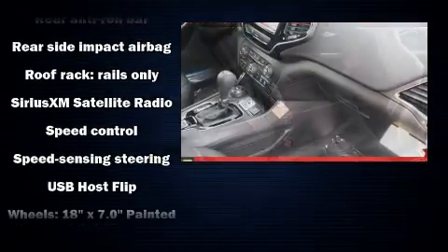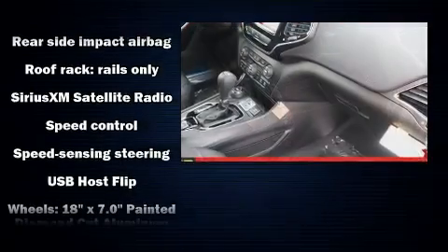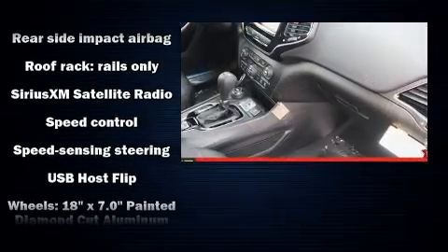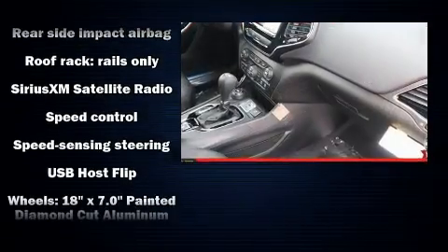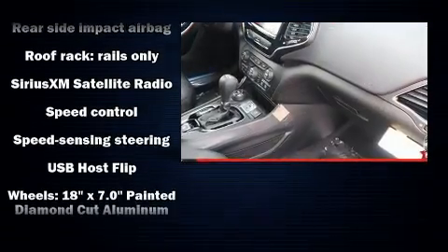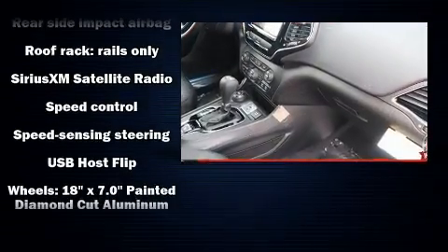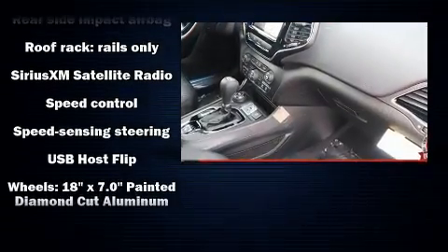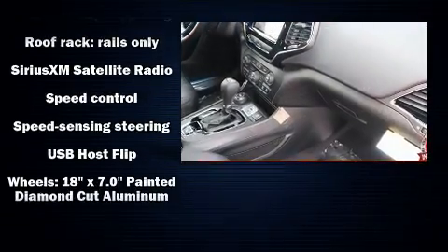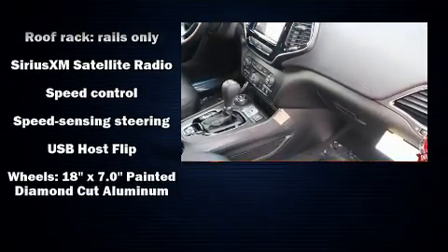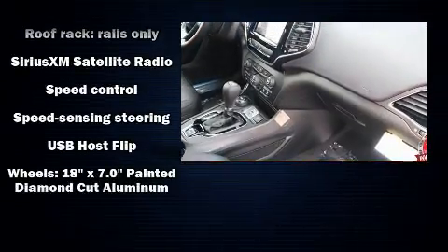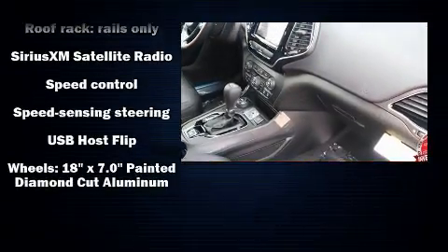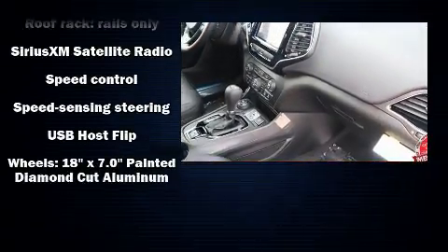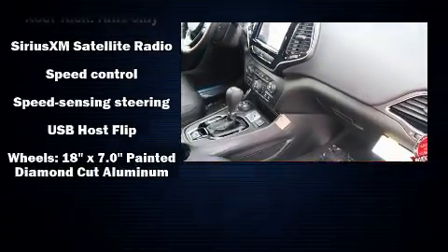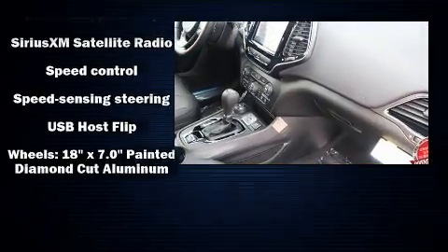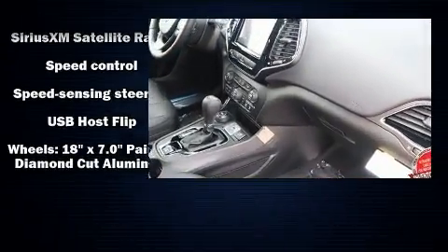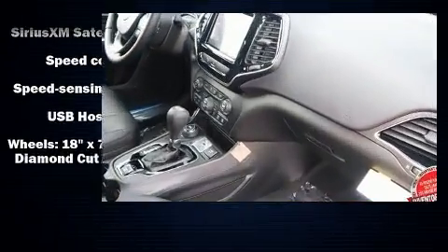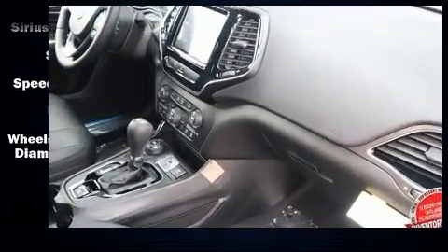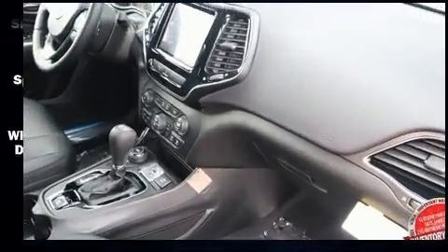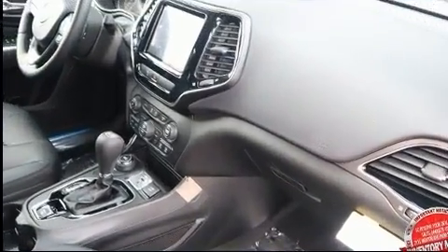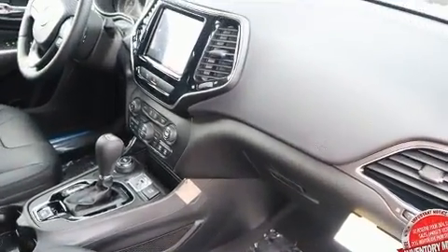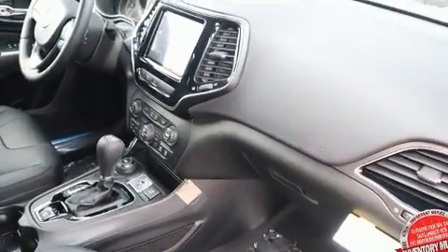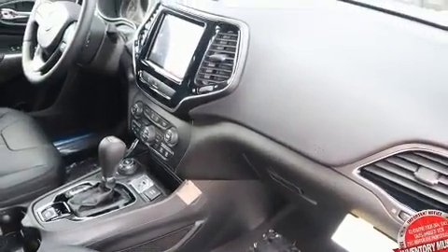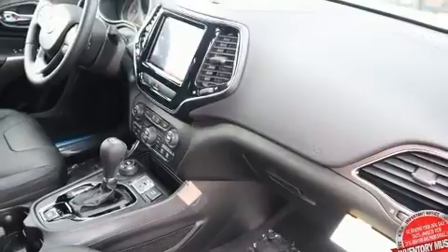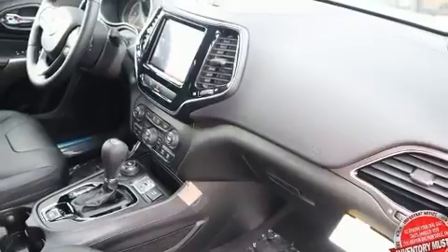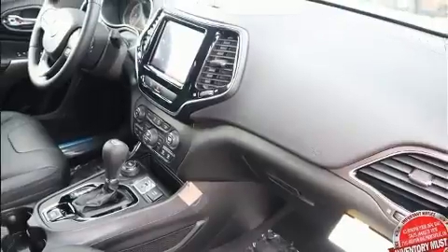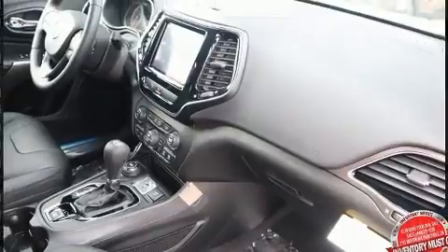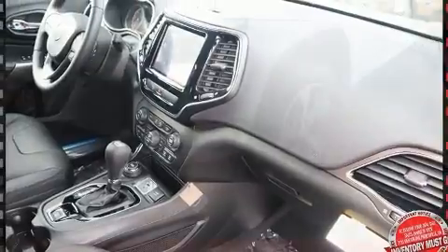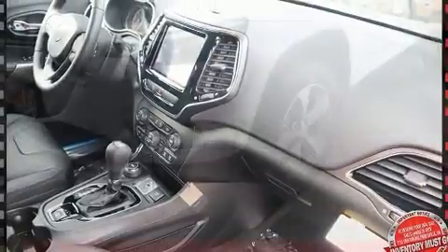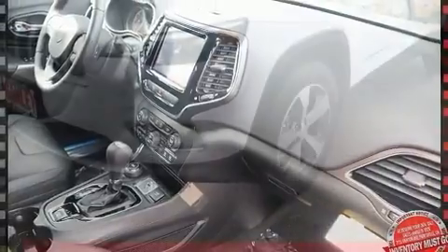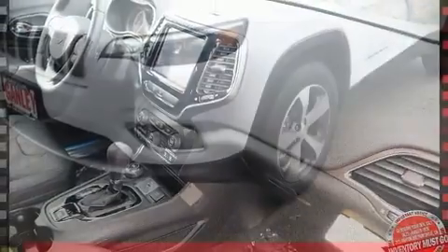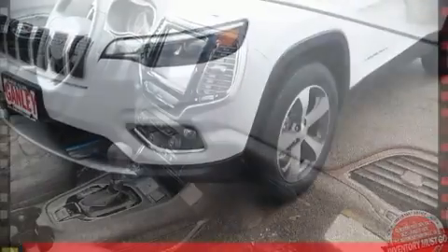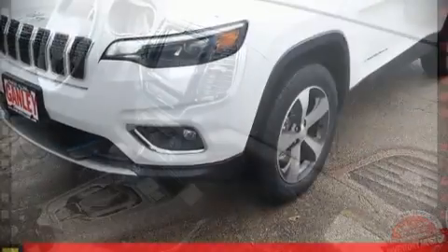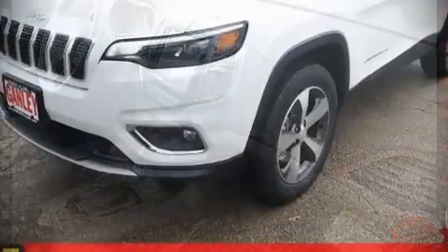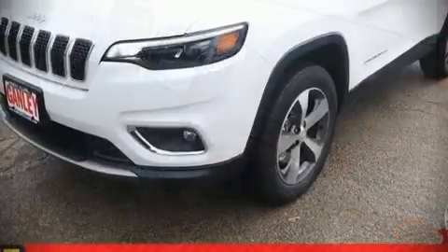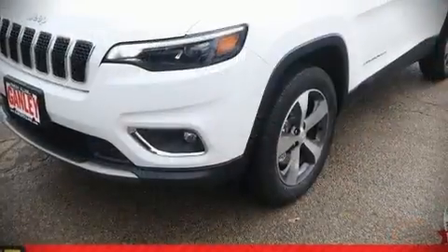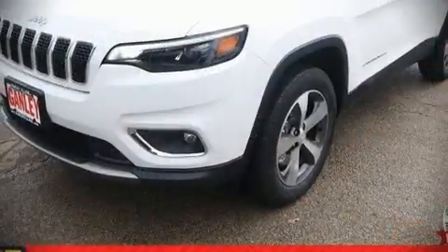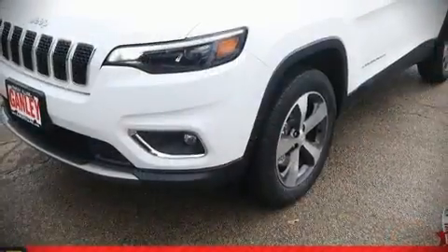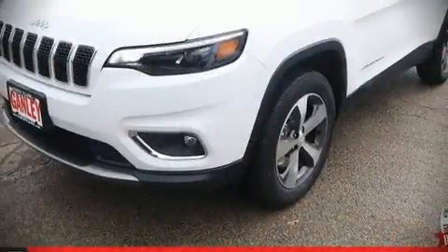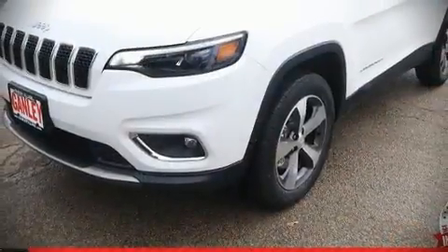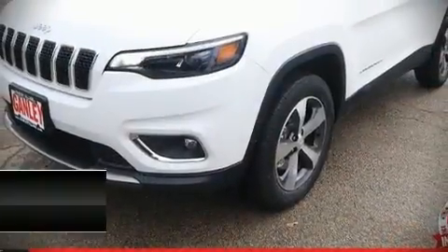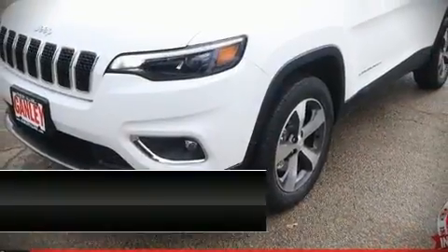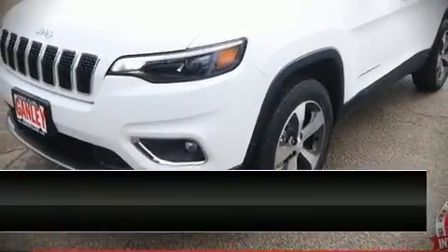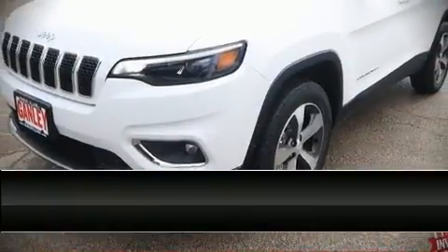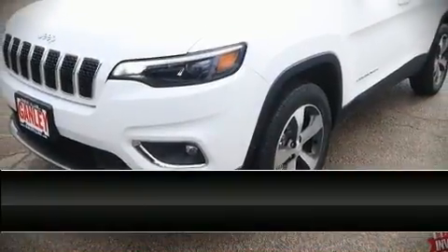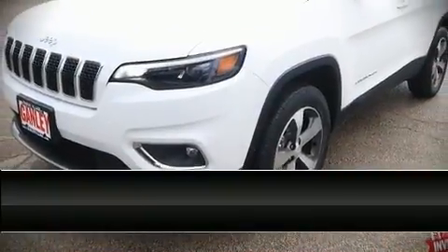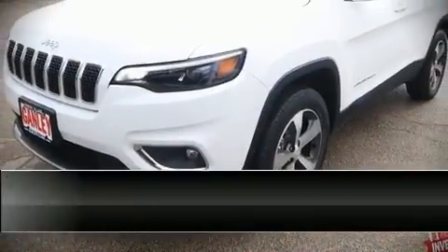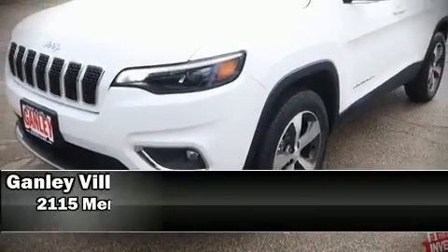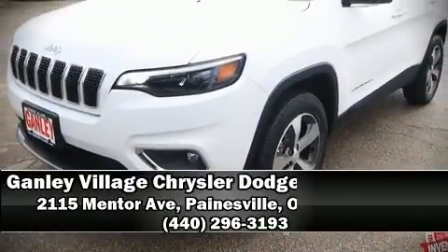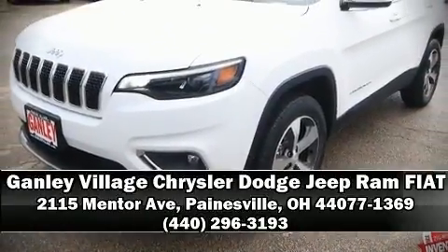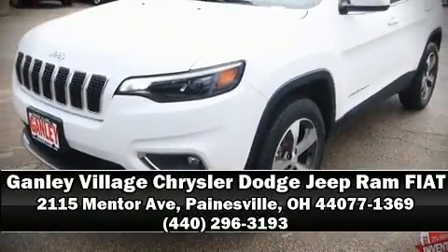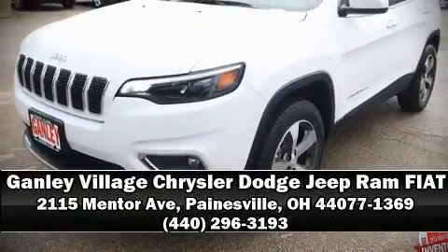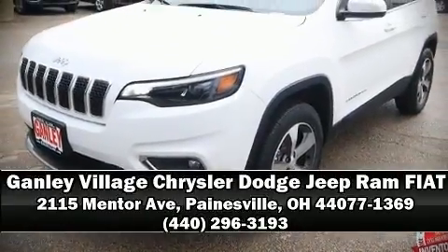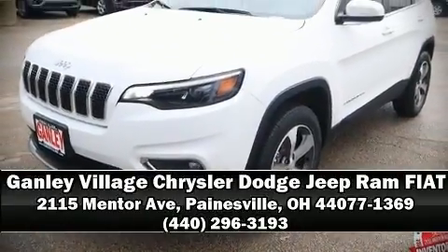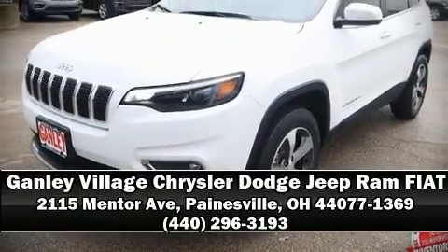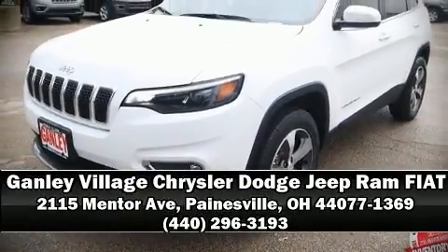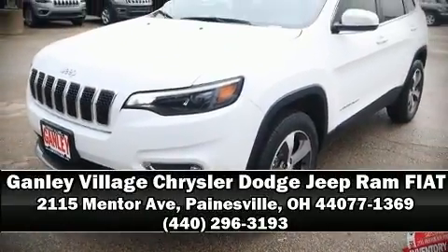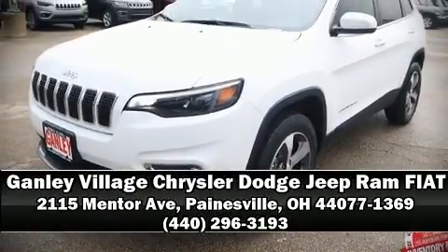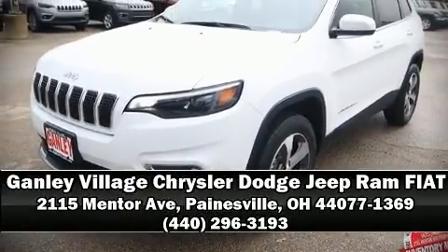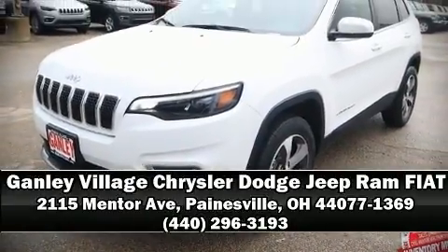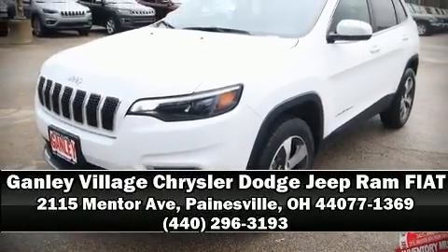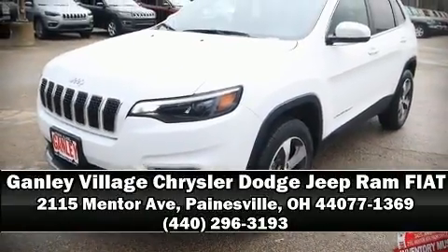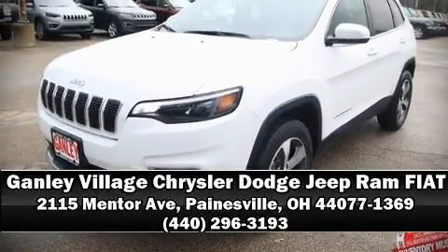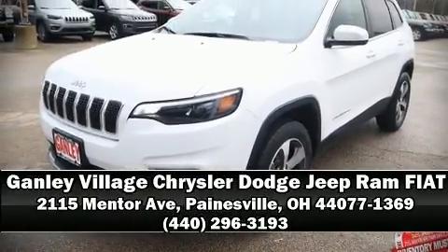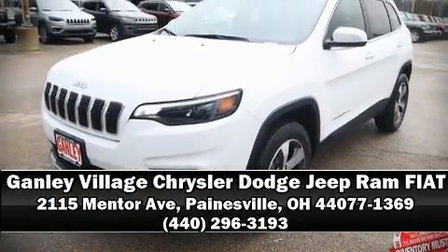Our experienced sales staff is eager to share its knowledge and enthusiasm with you. We are here to help you. See you next time. Bye.